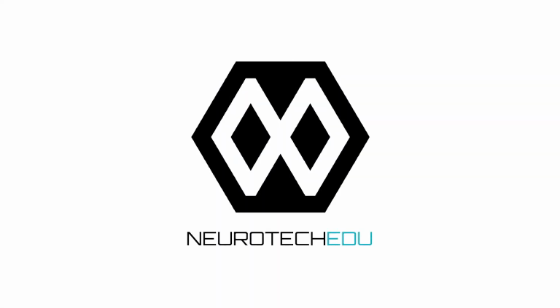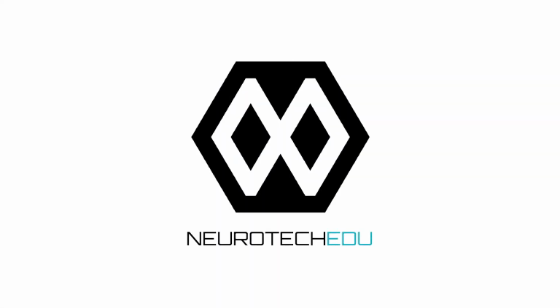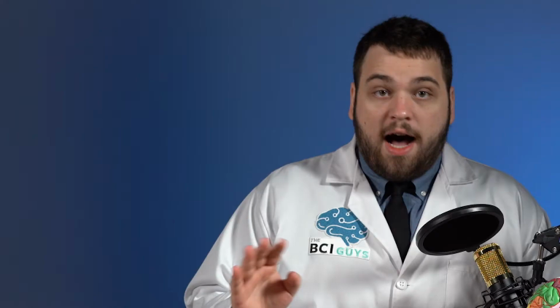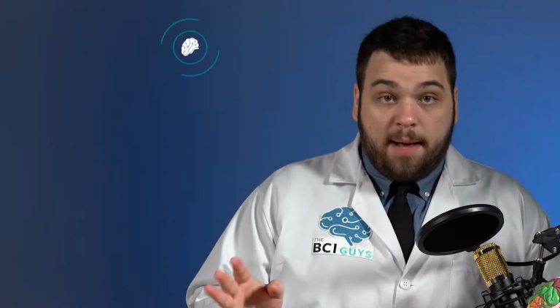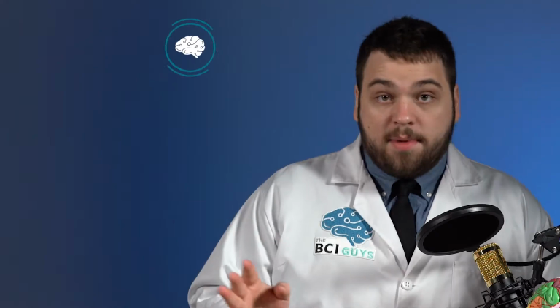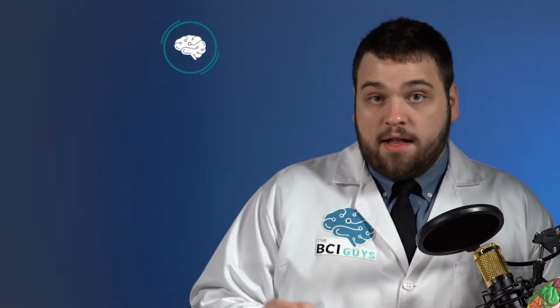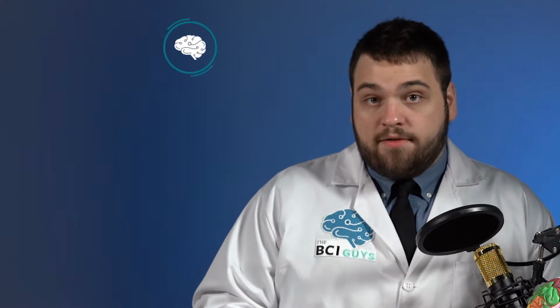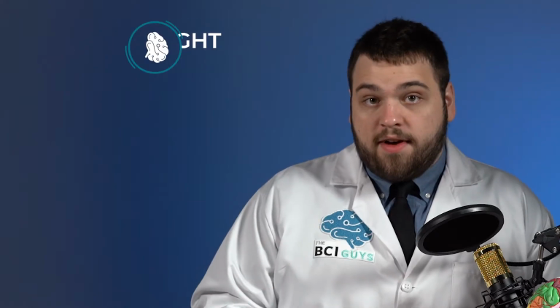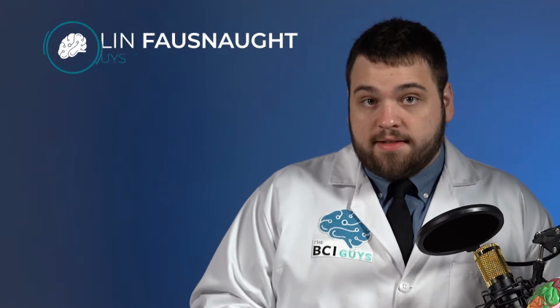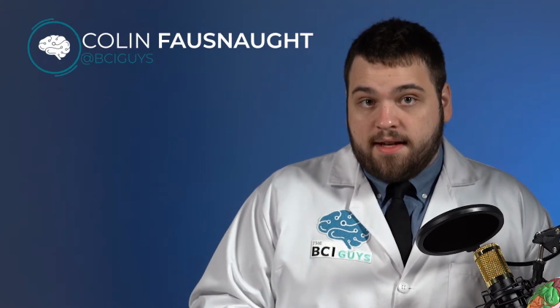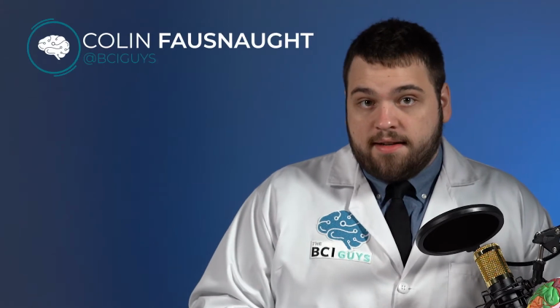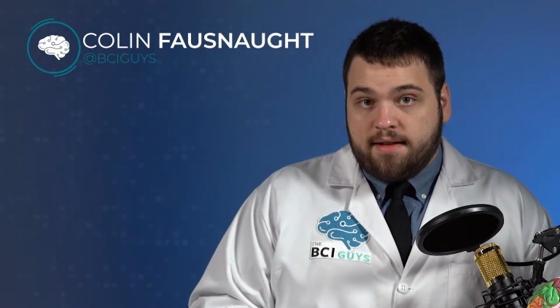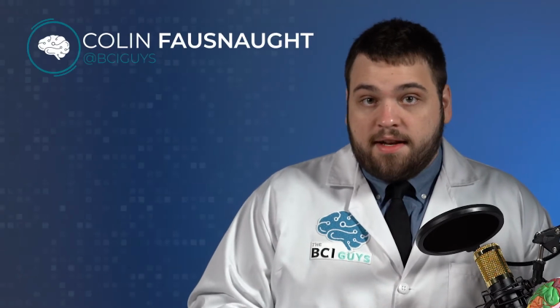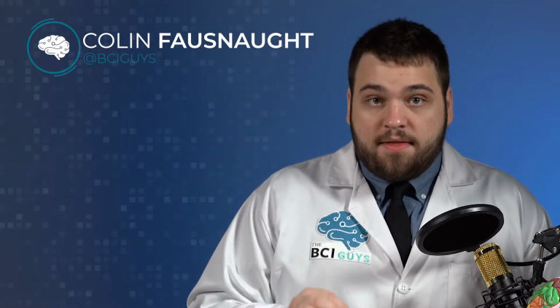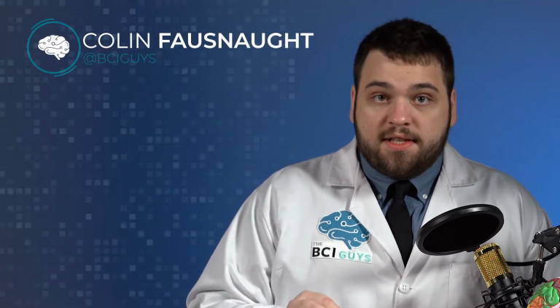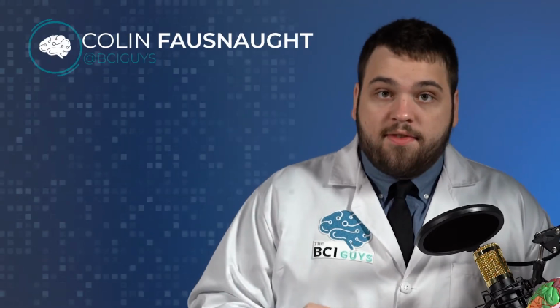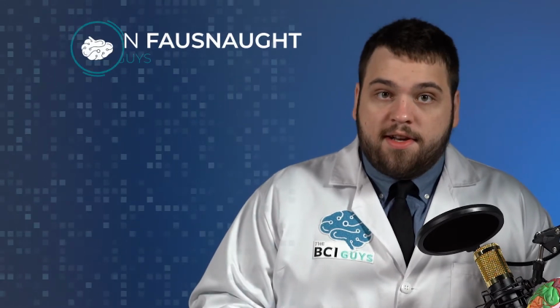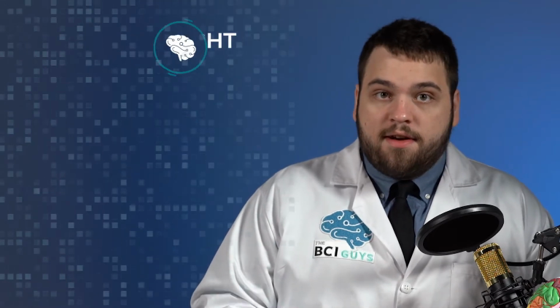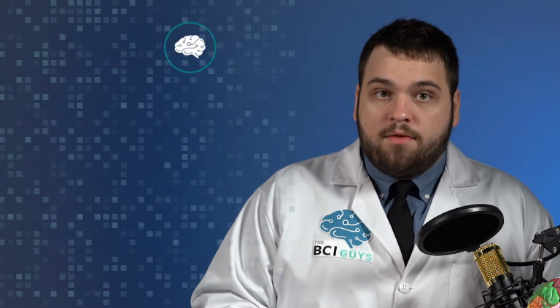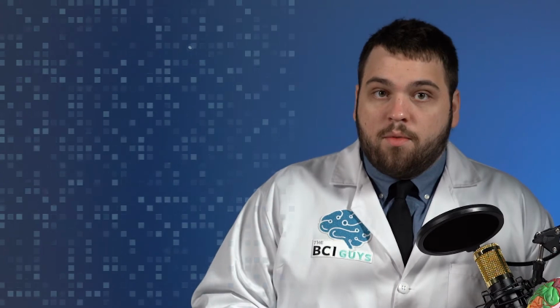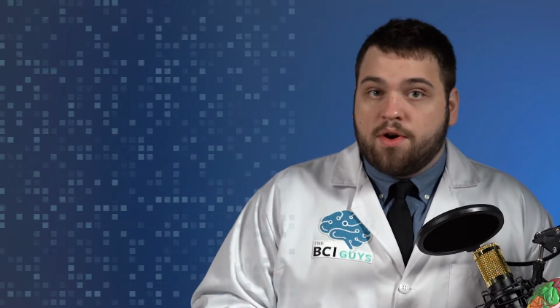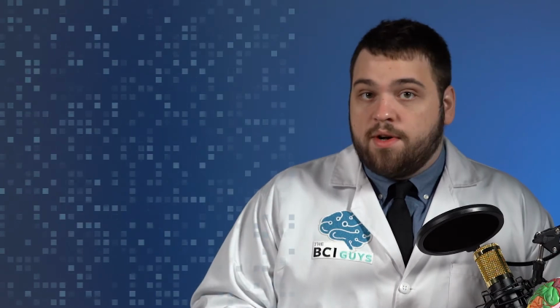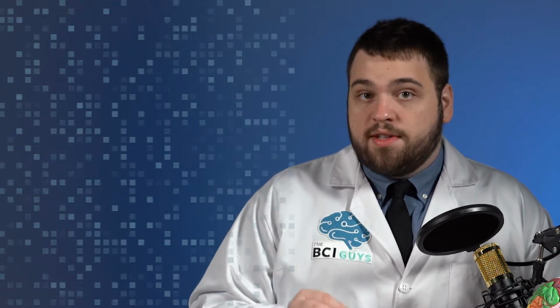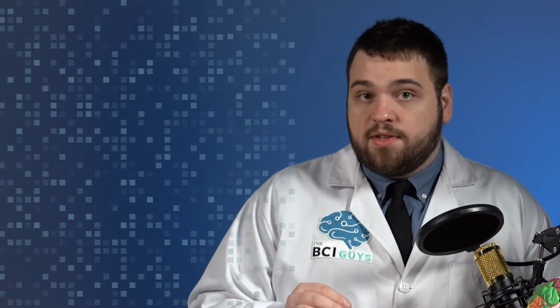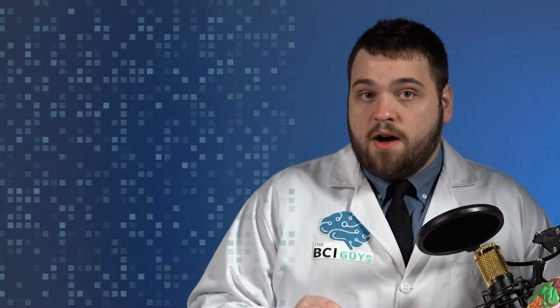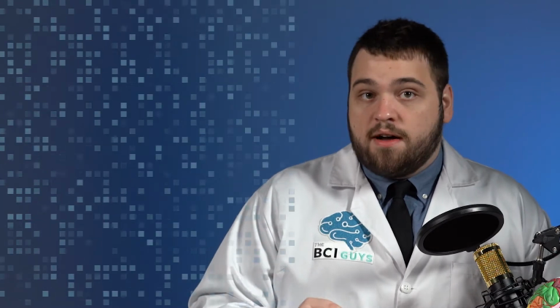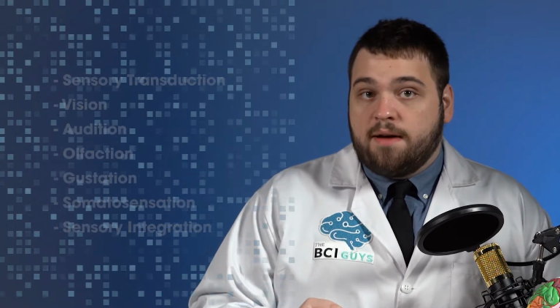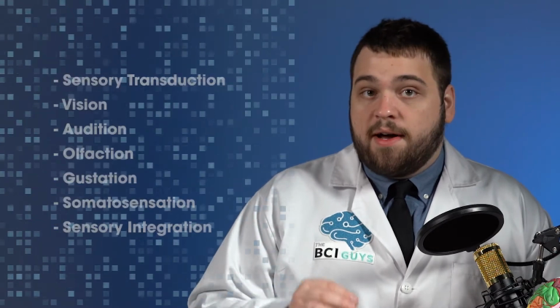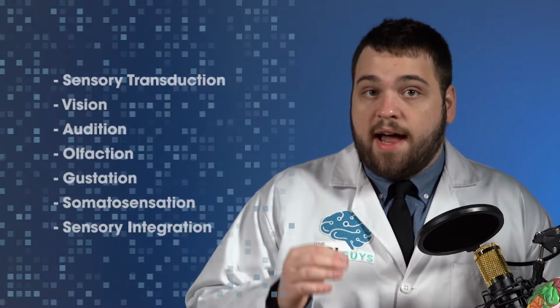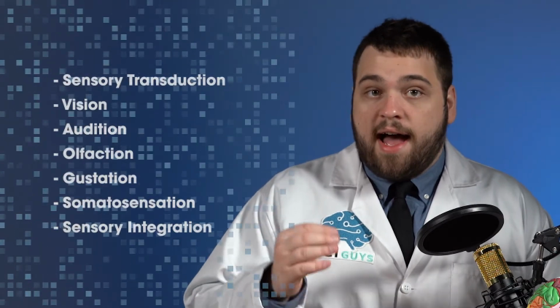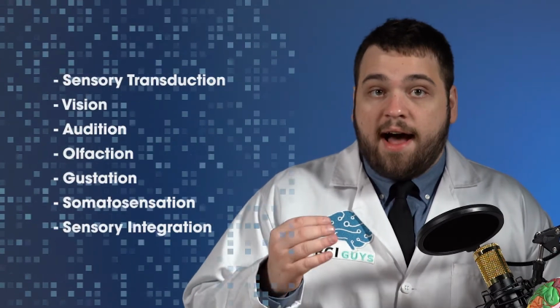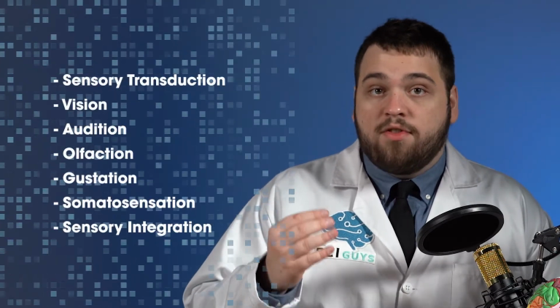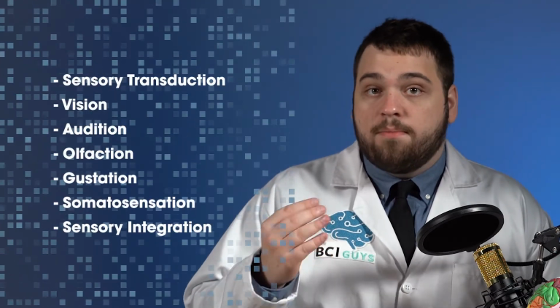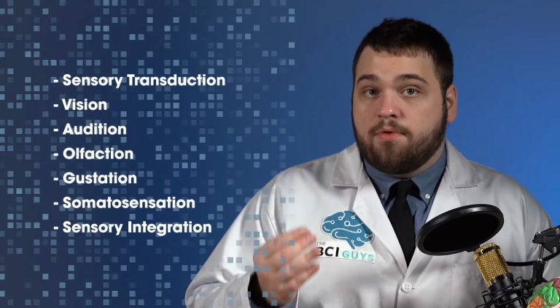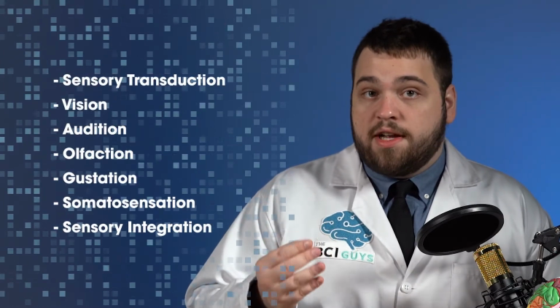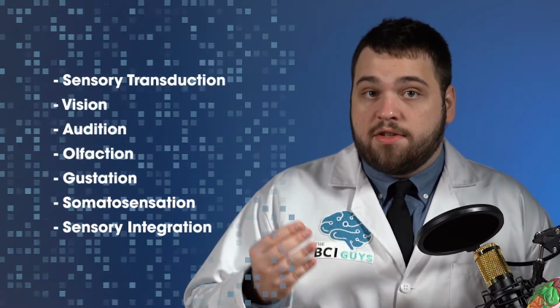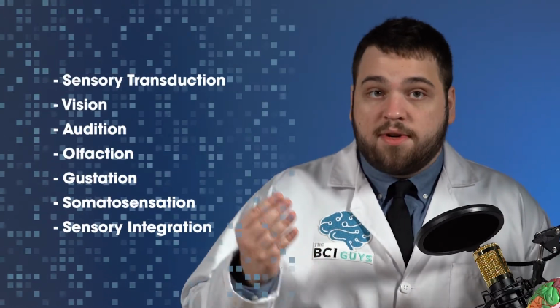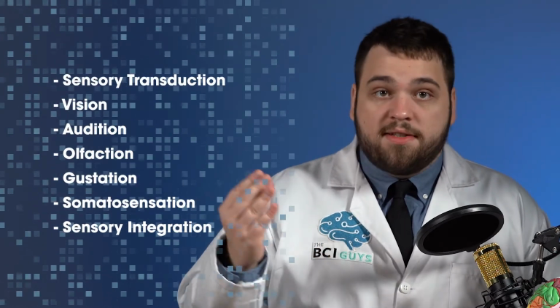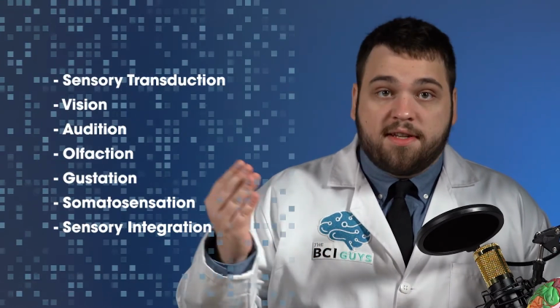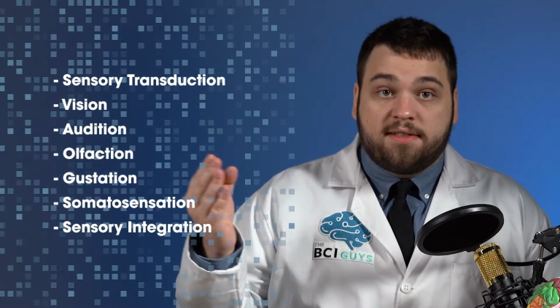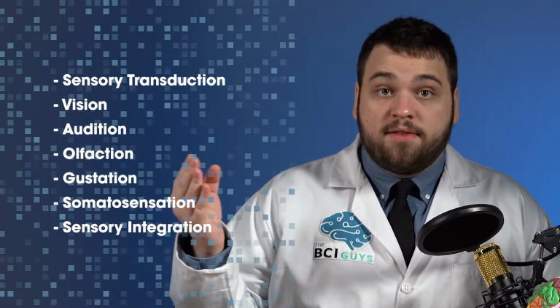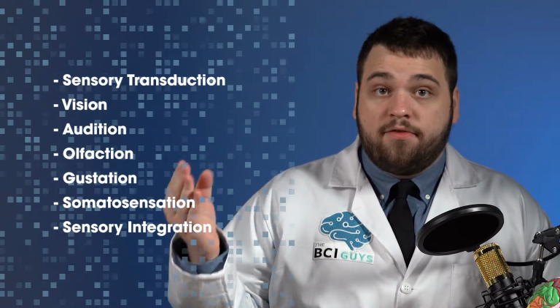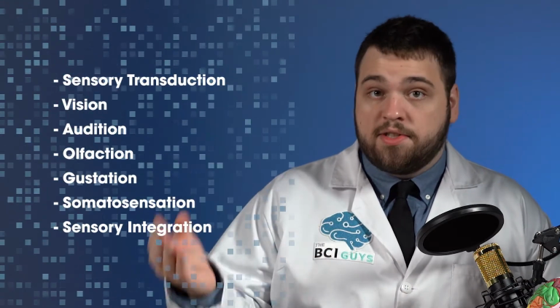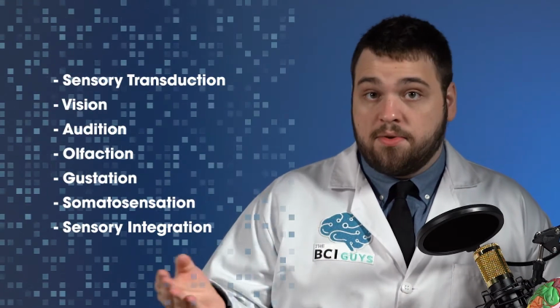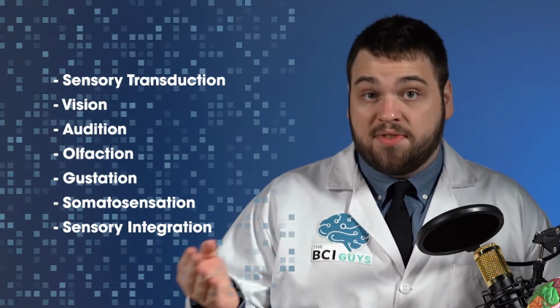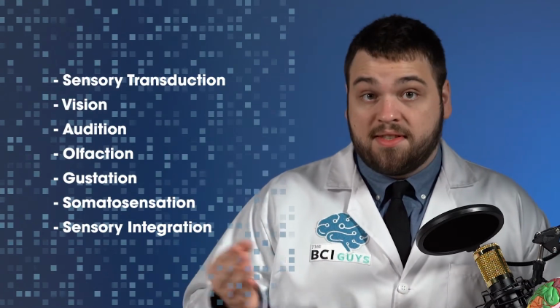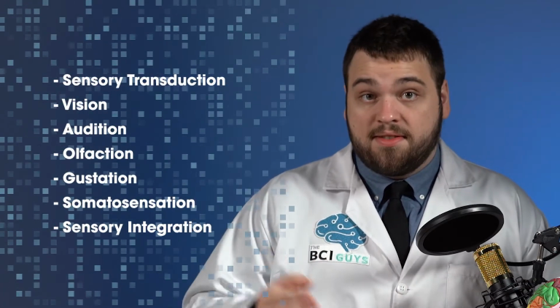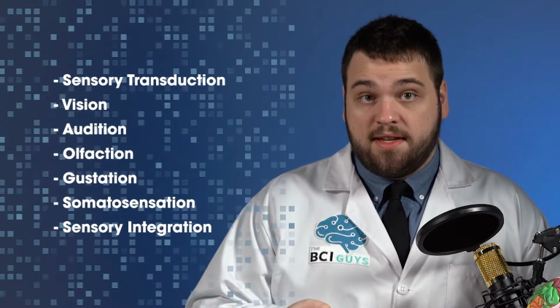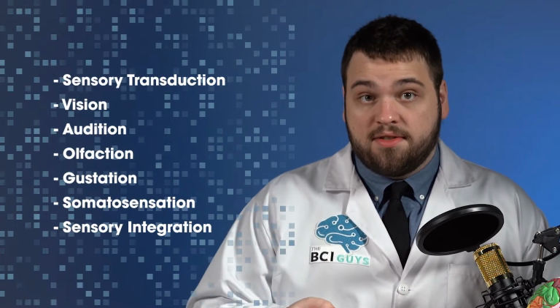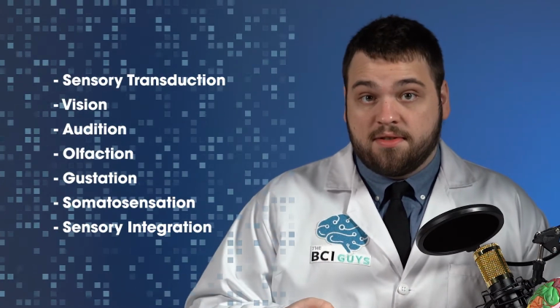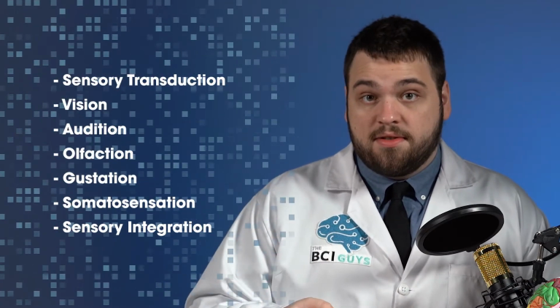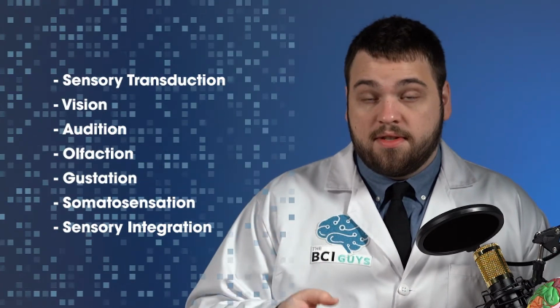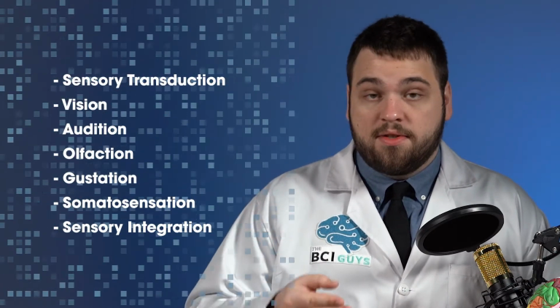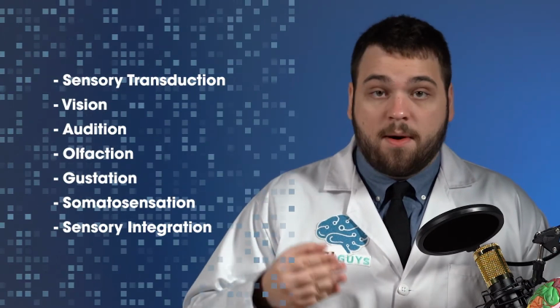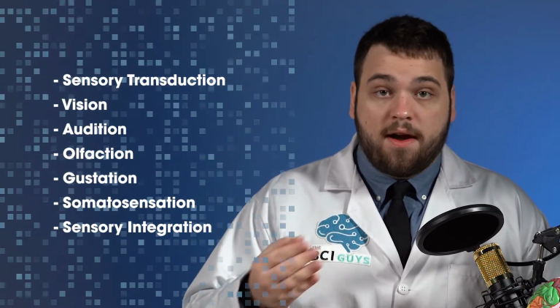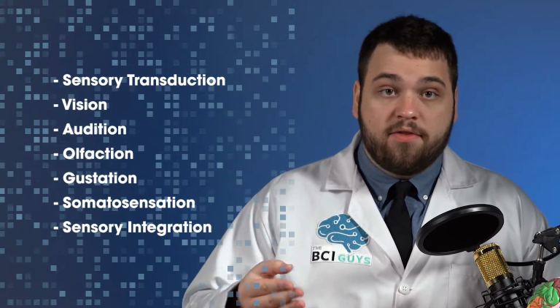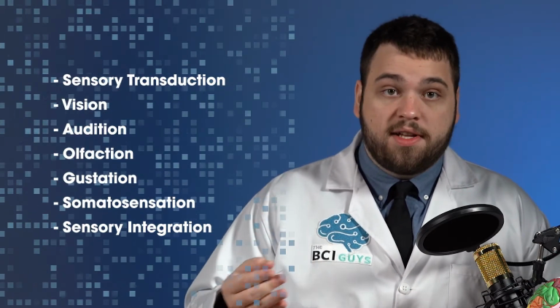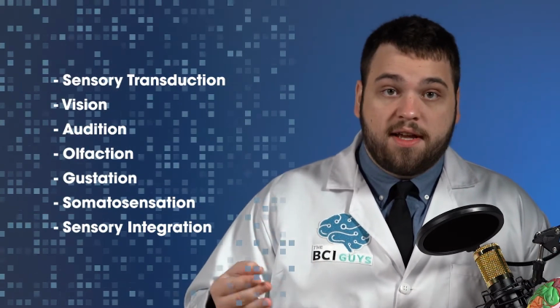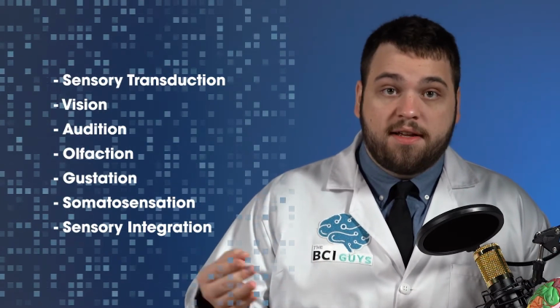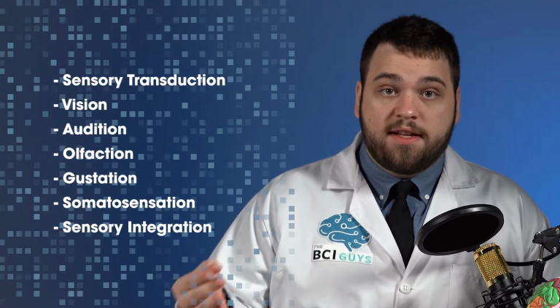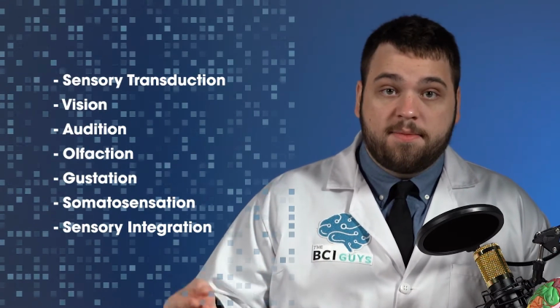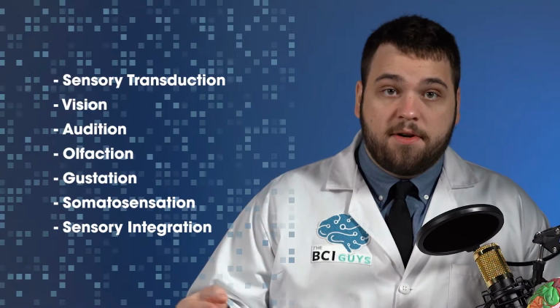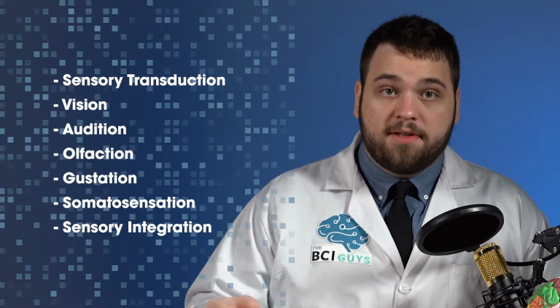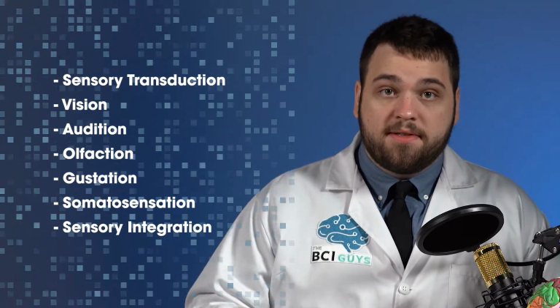I'm Colin Fosnott, and in this video, we're going to talk about how the brain translates physical sensations into our everyday experiences.